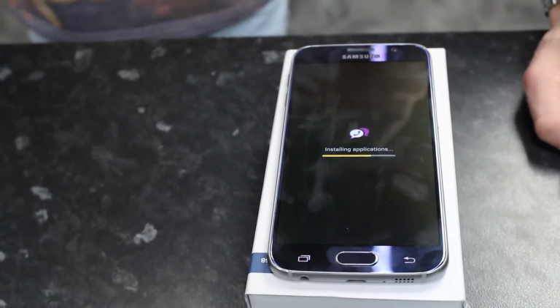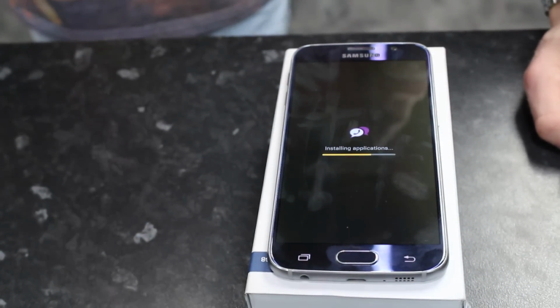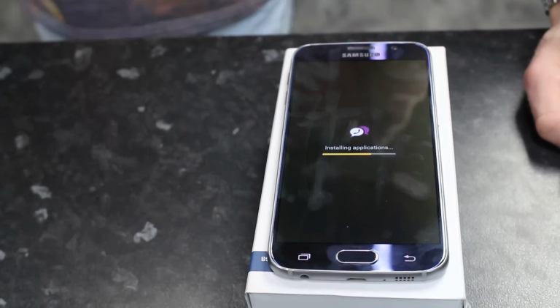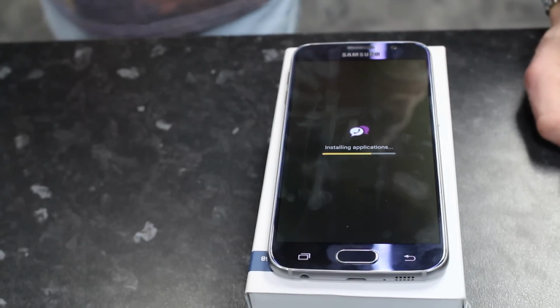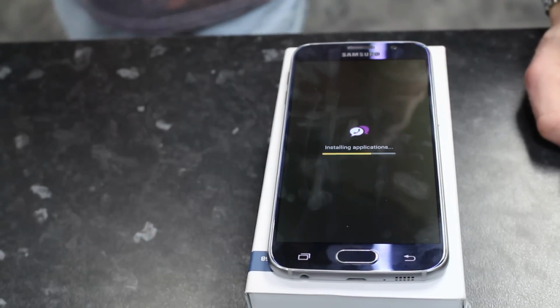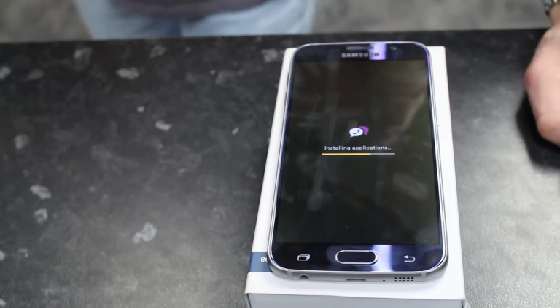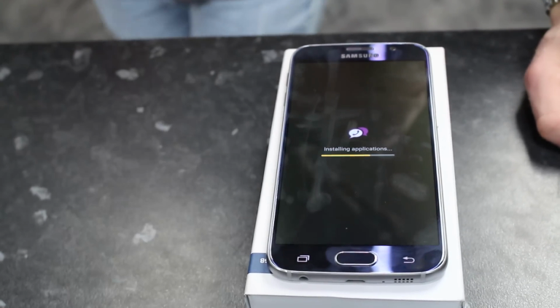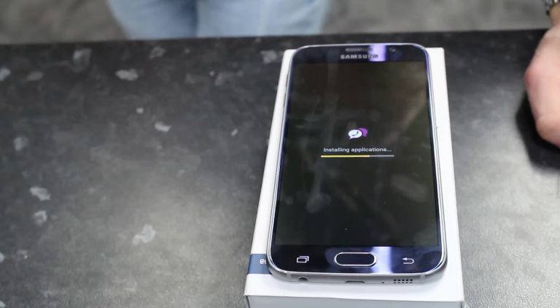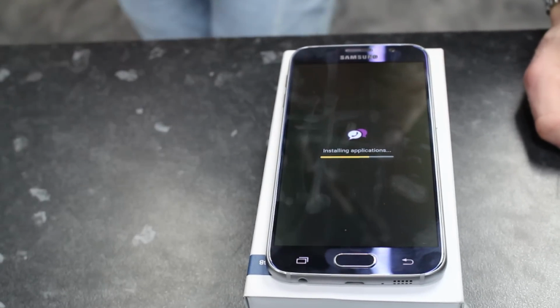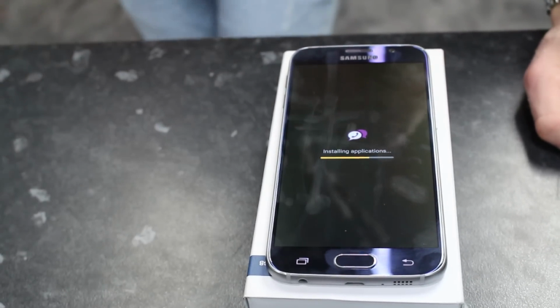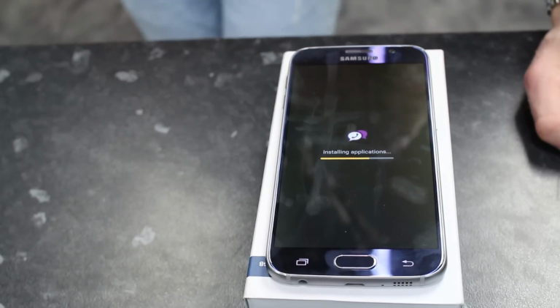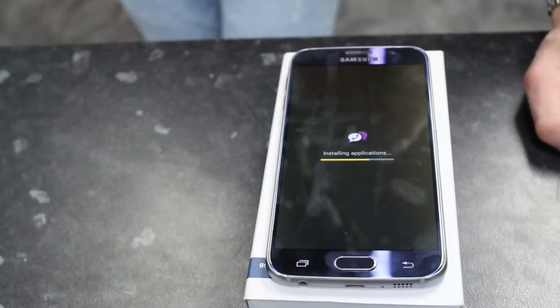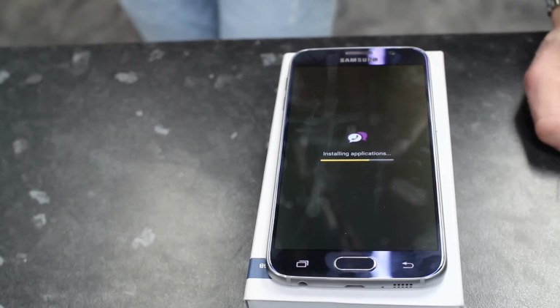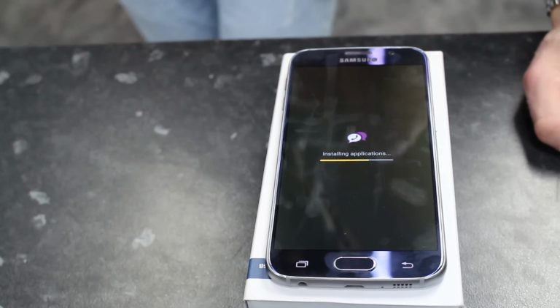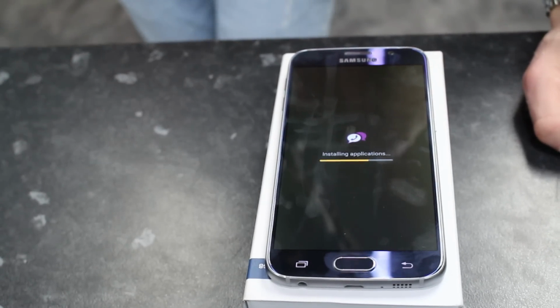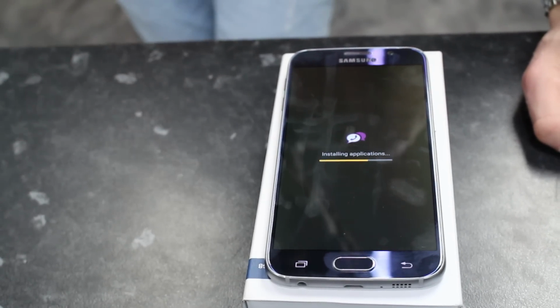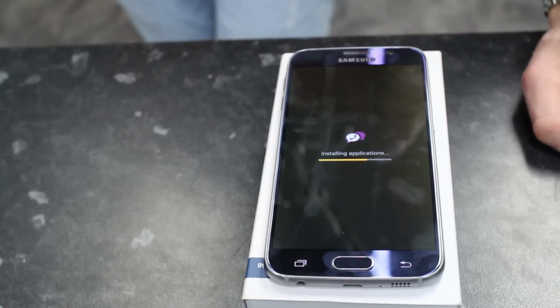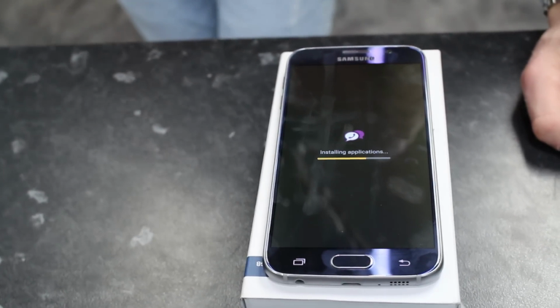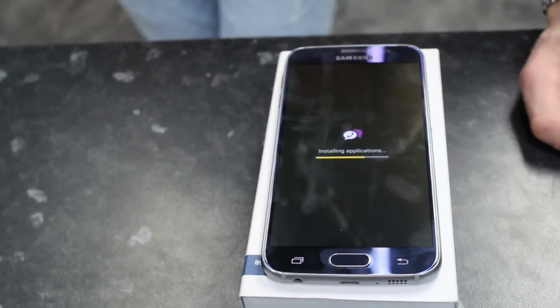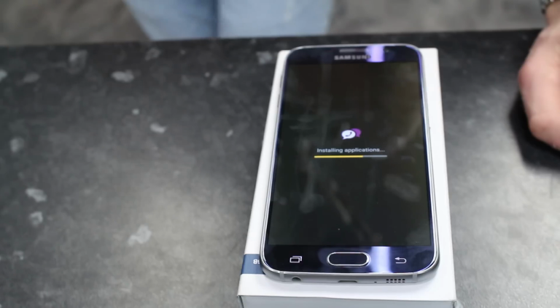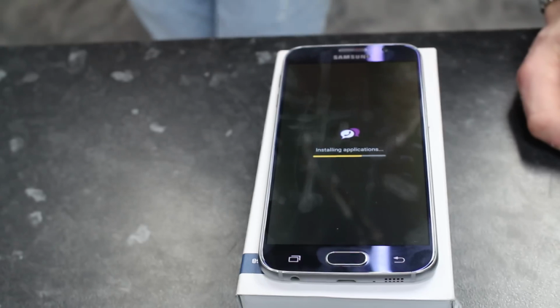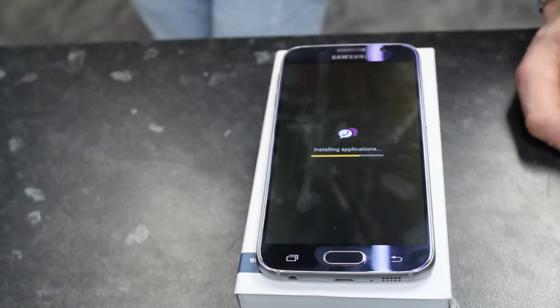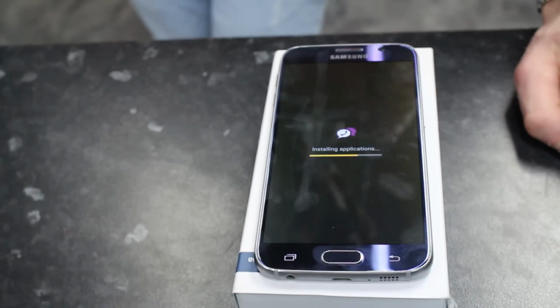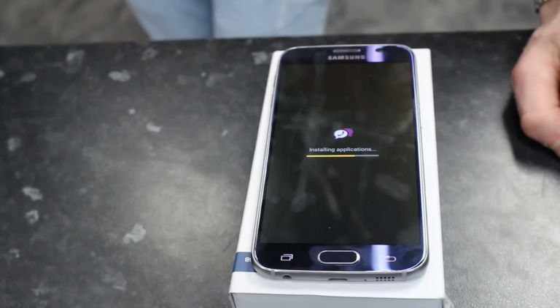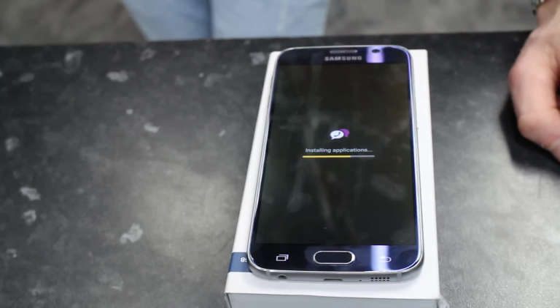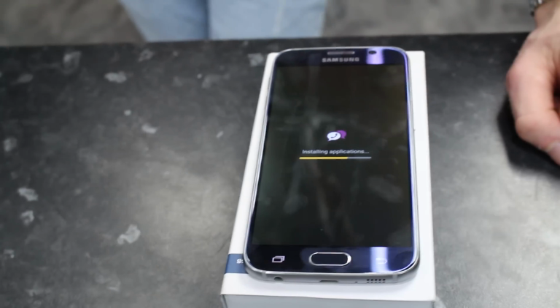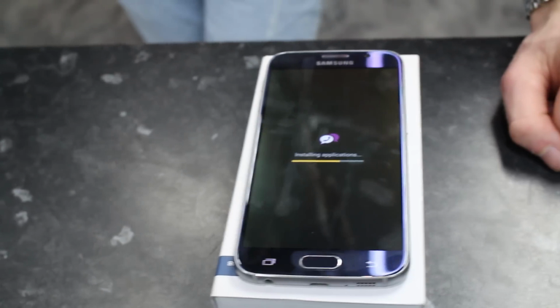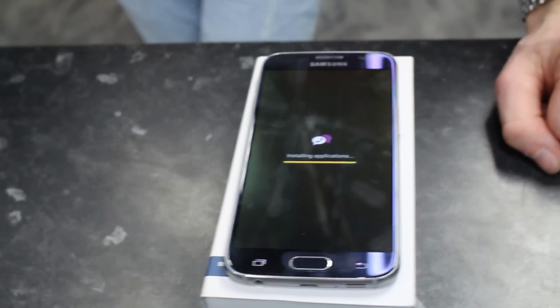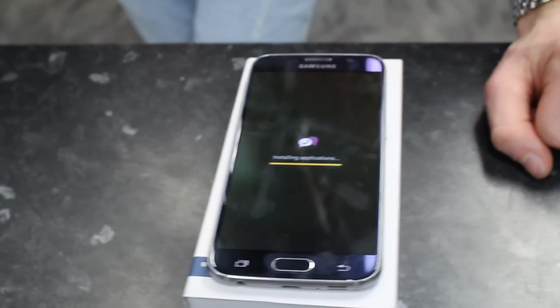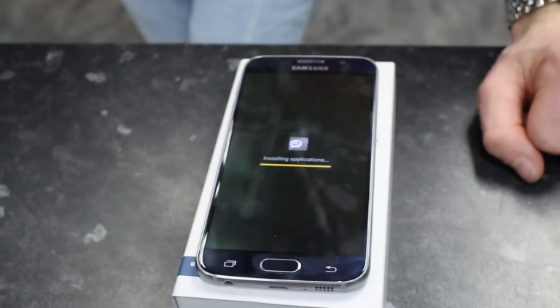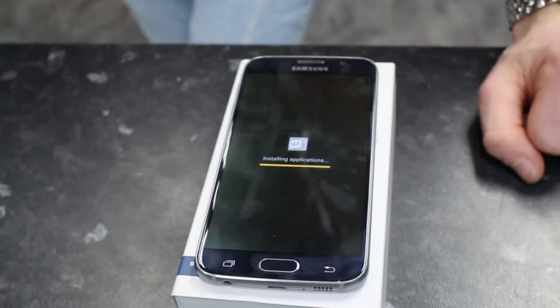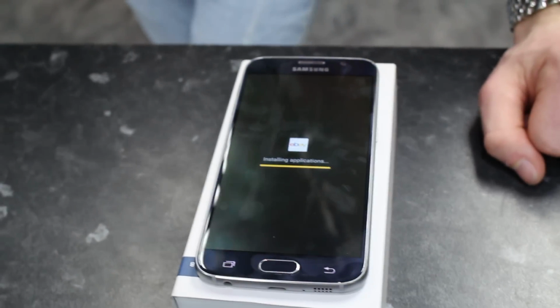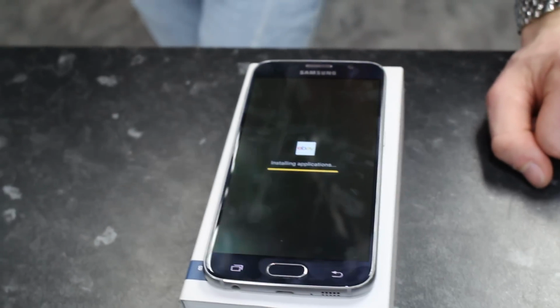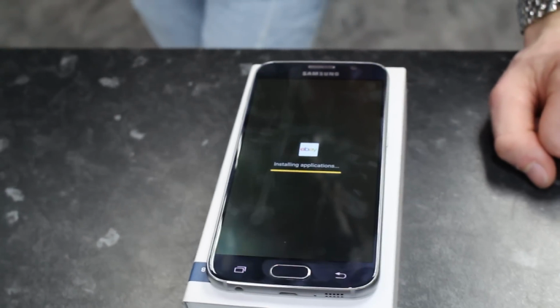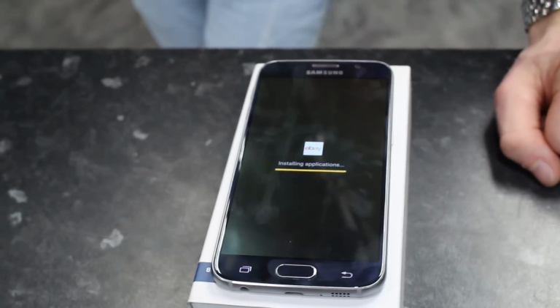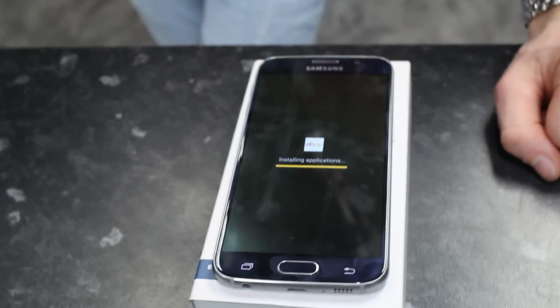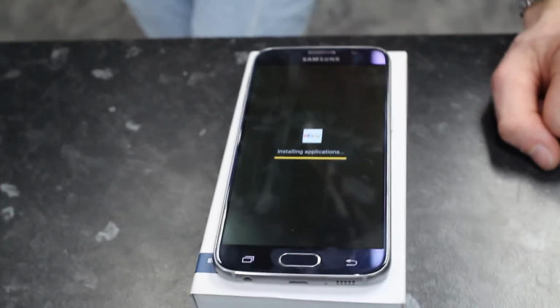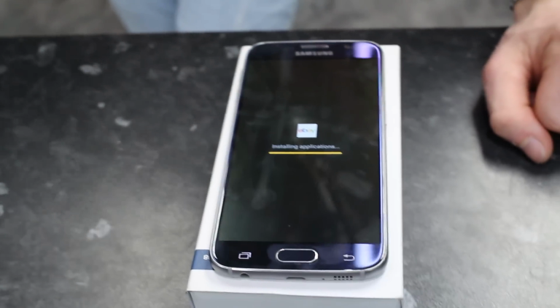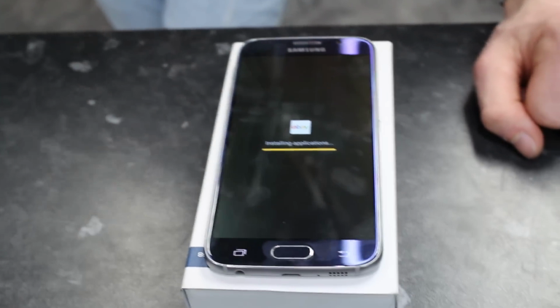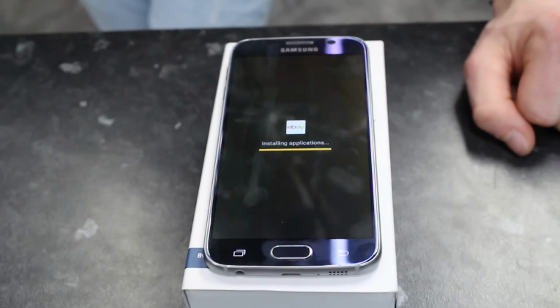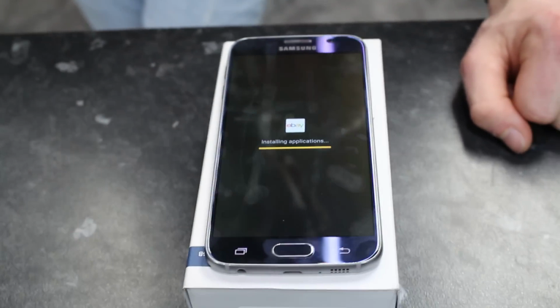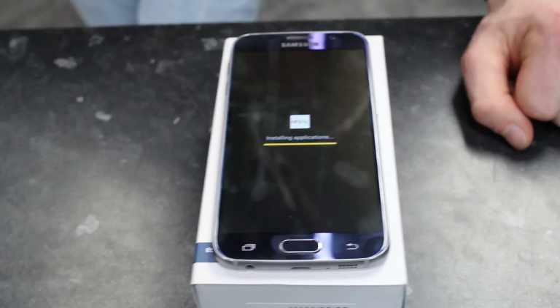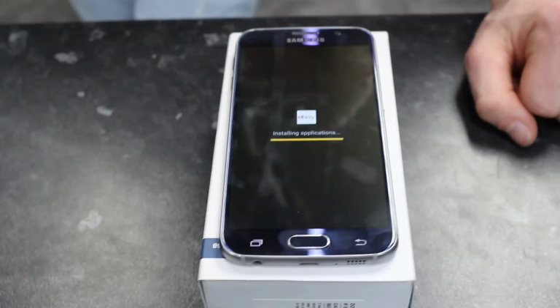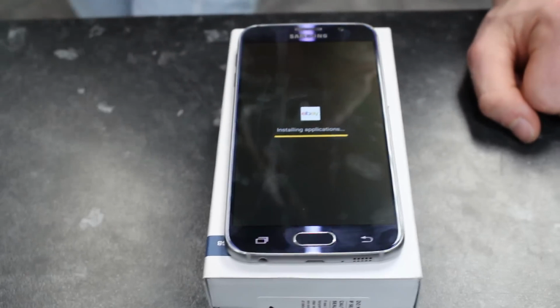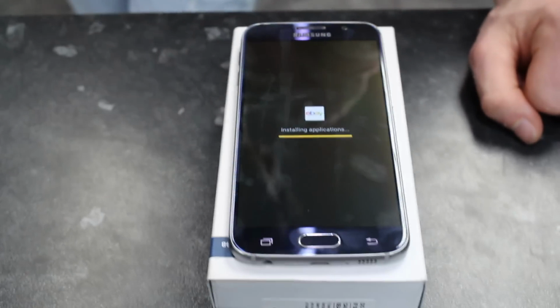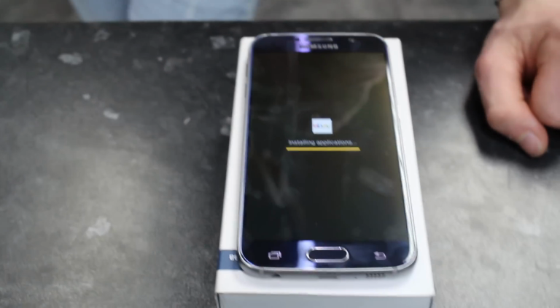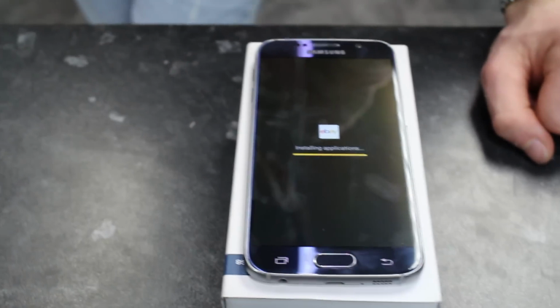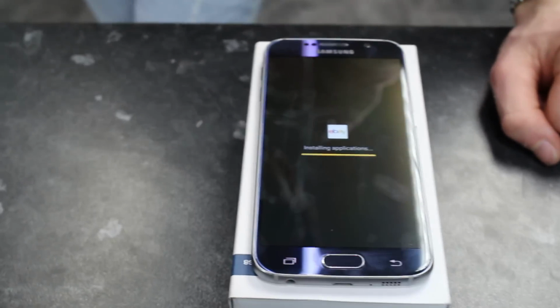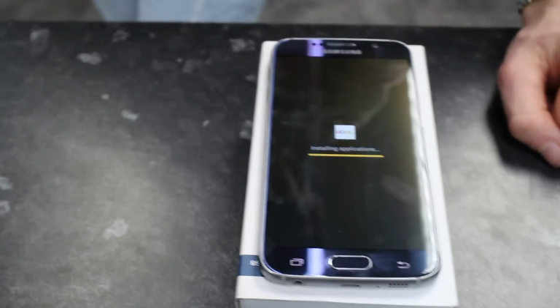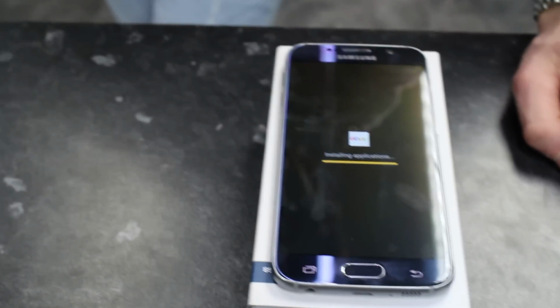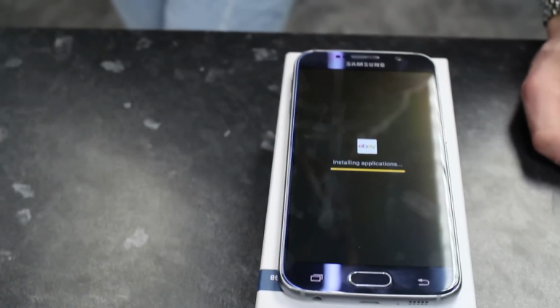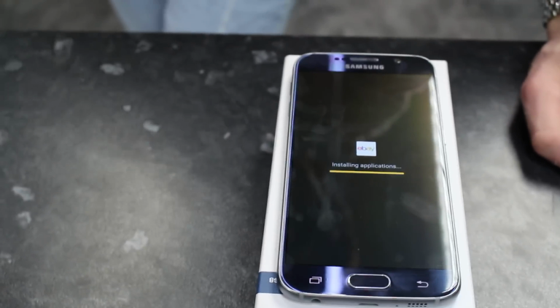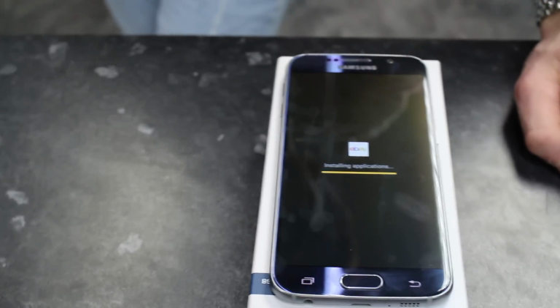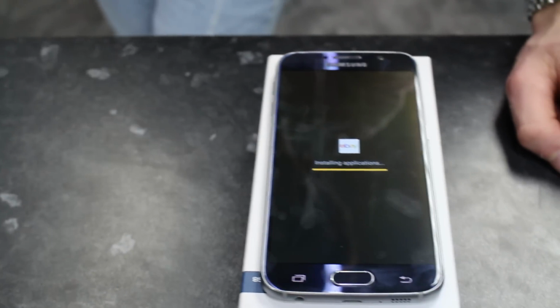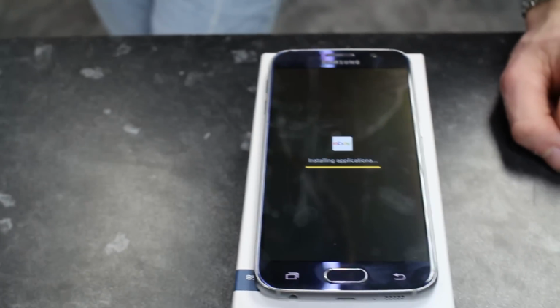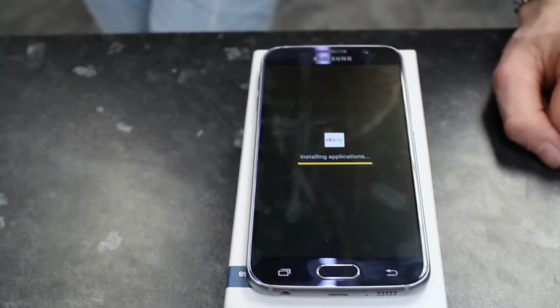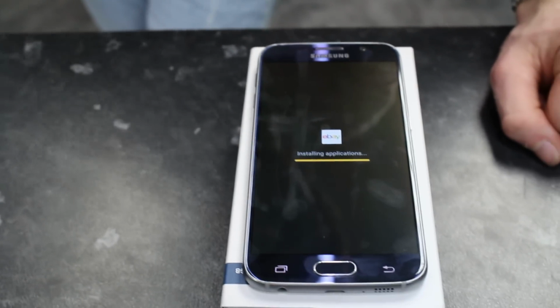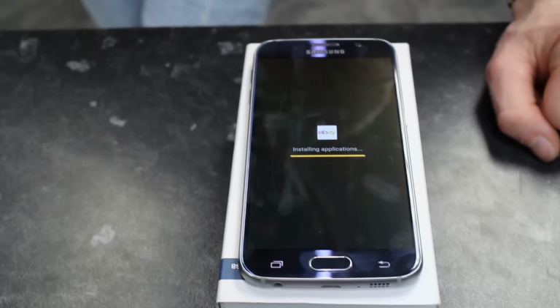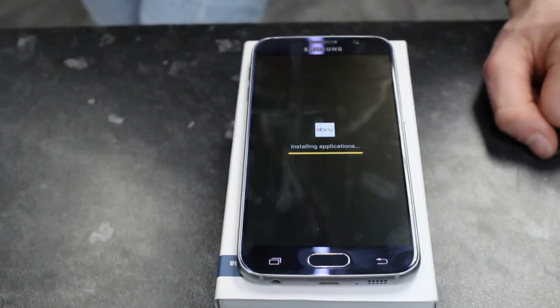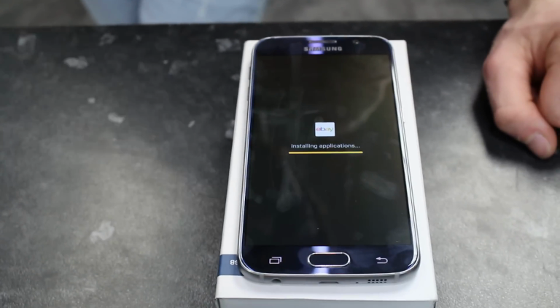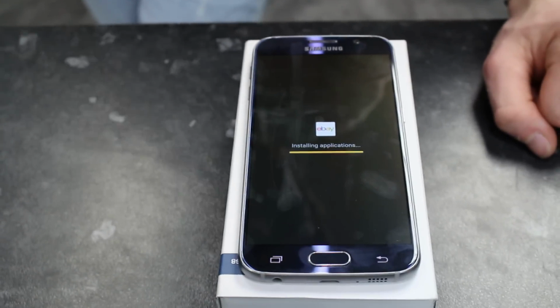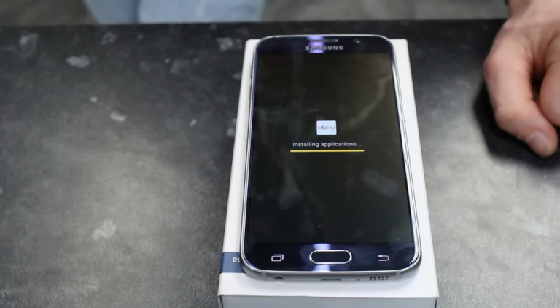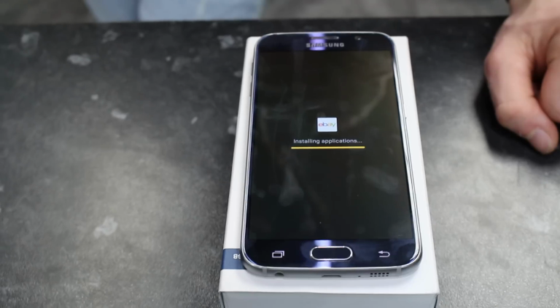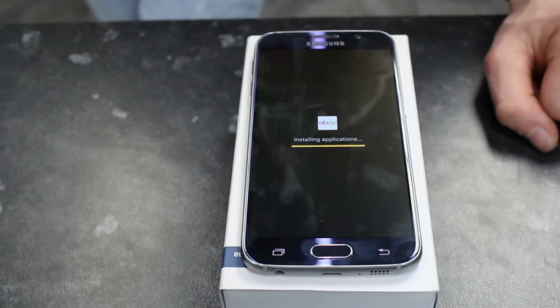It's now installing all the necessary applications that come with your phone, such as eBay, App, and Amazon.